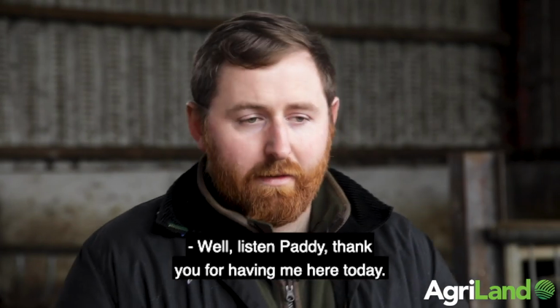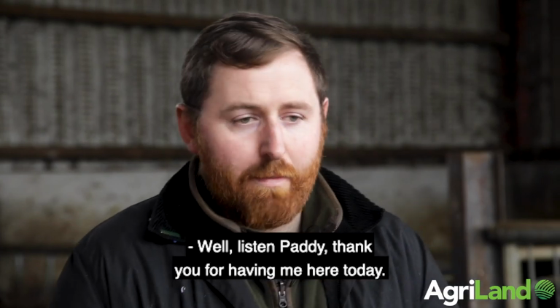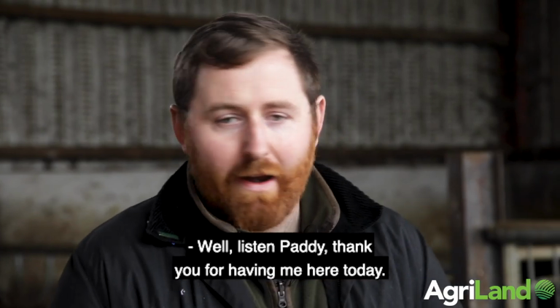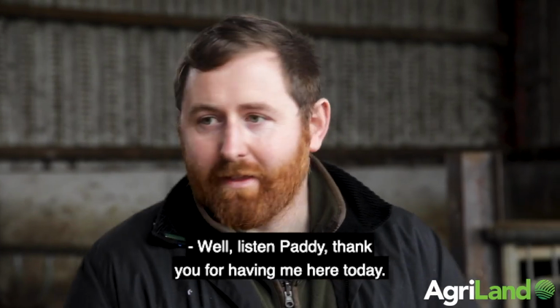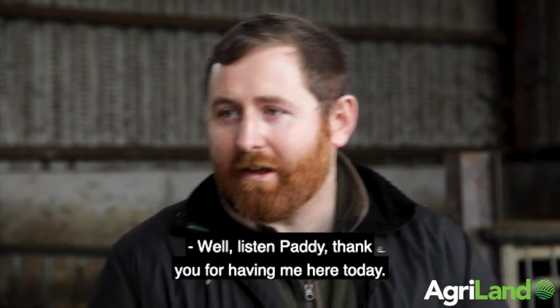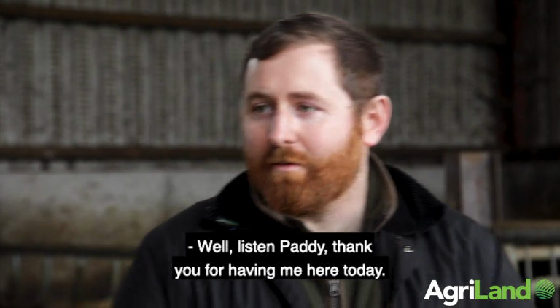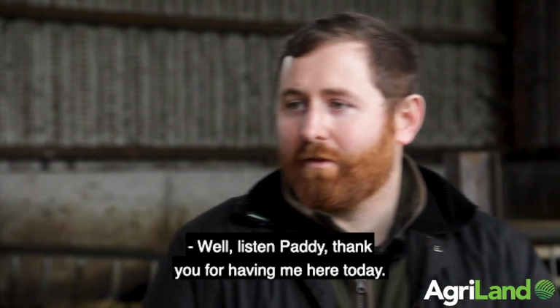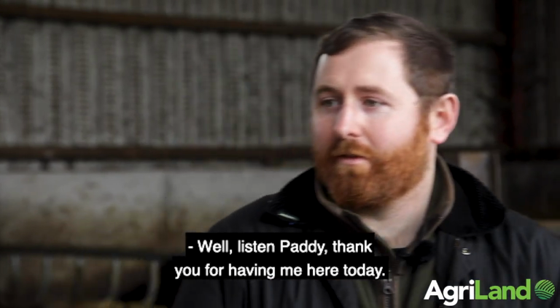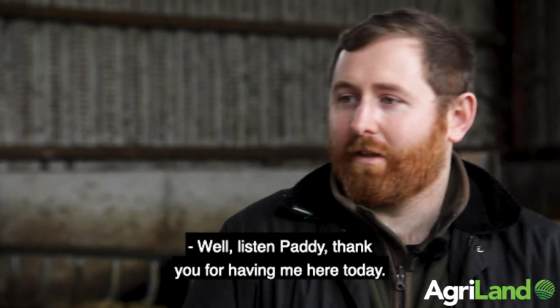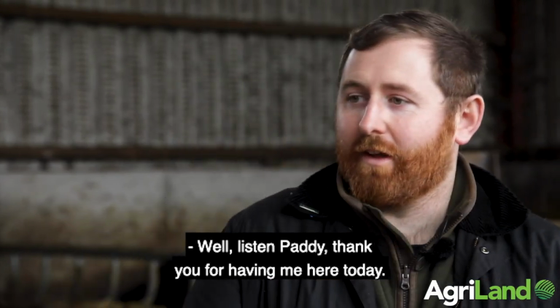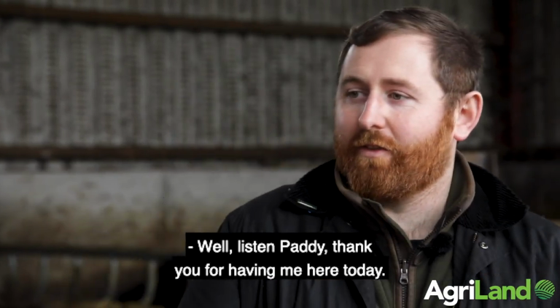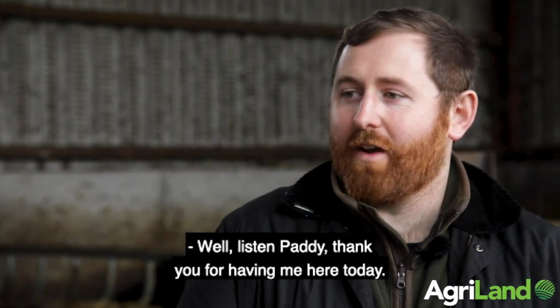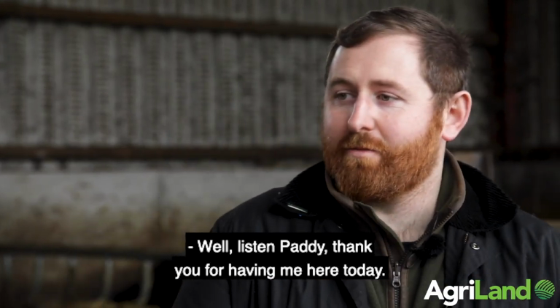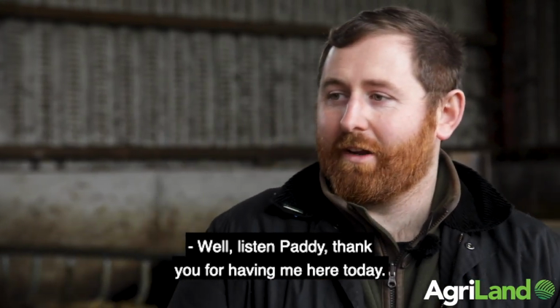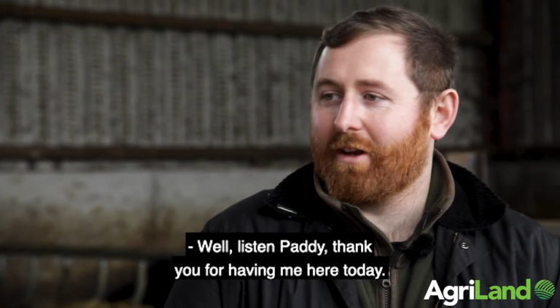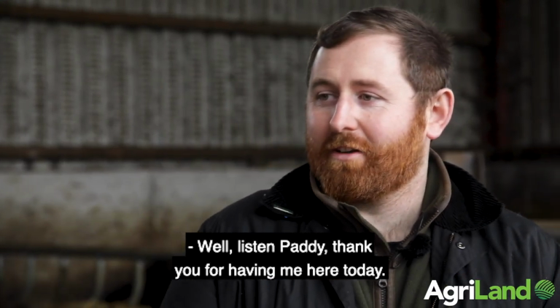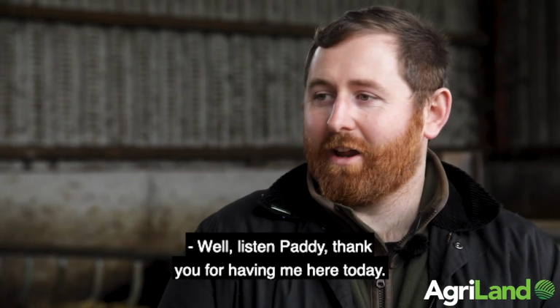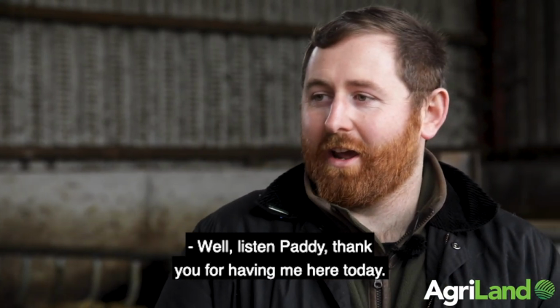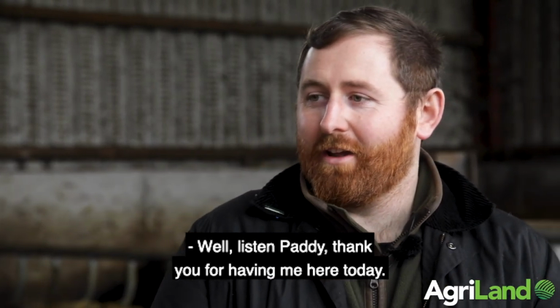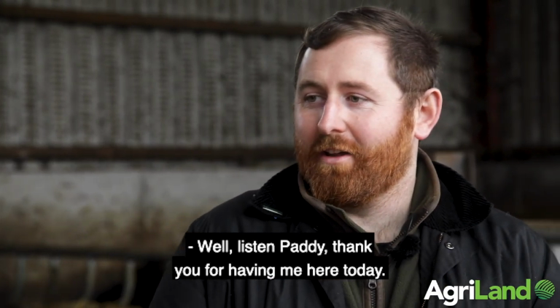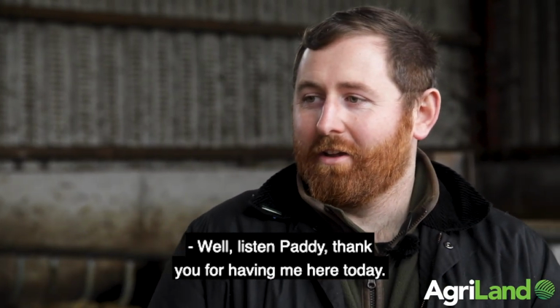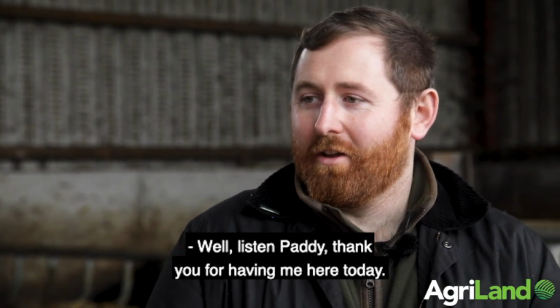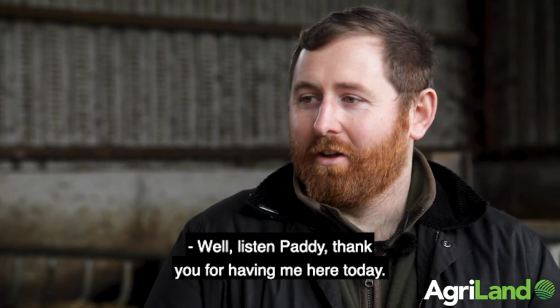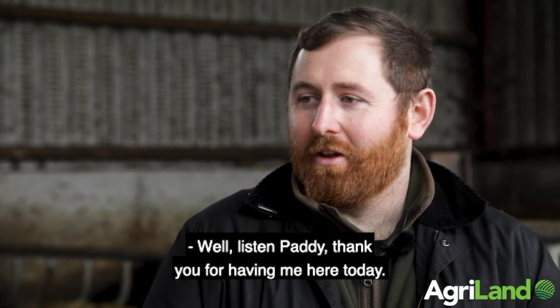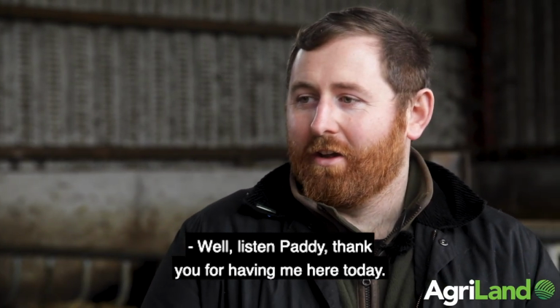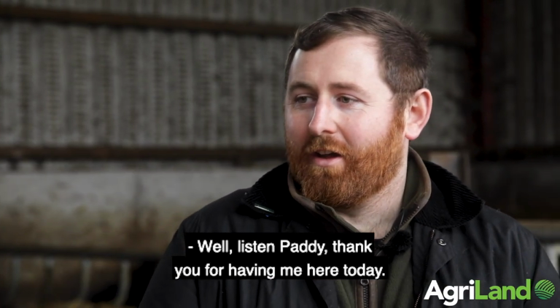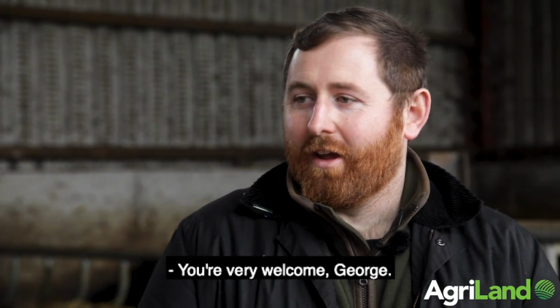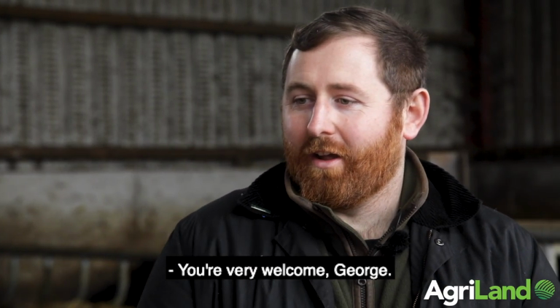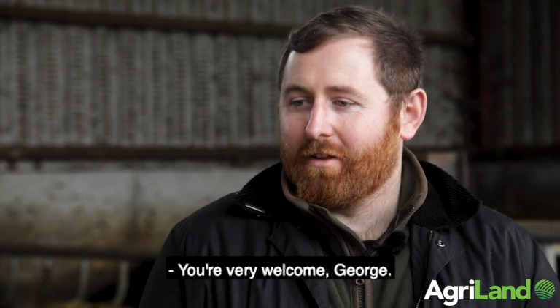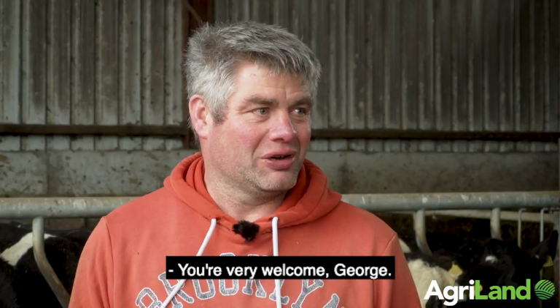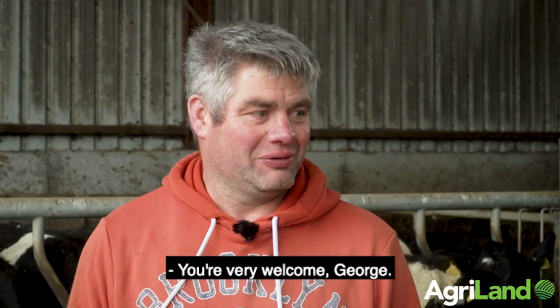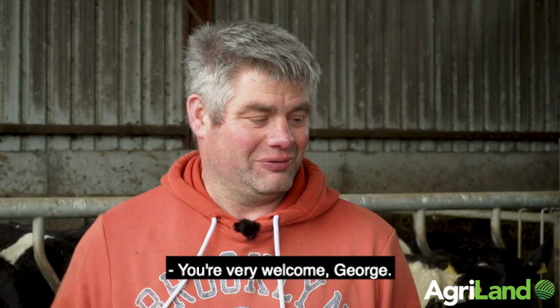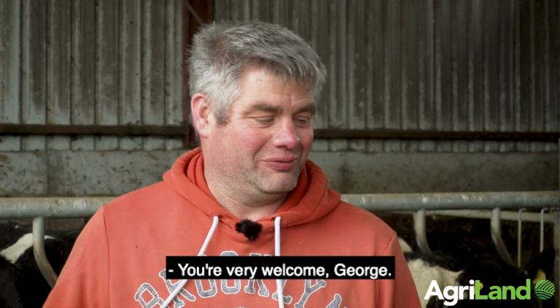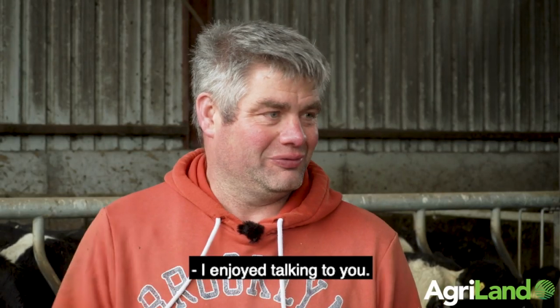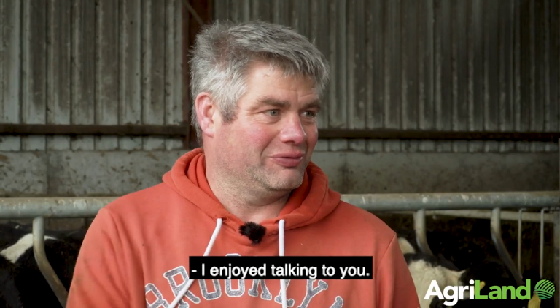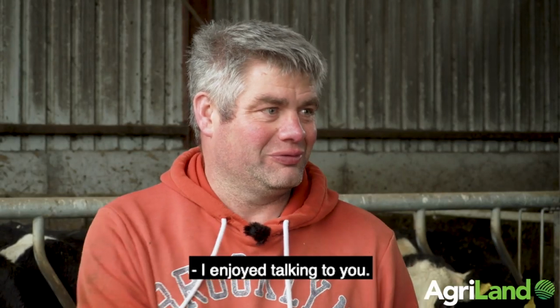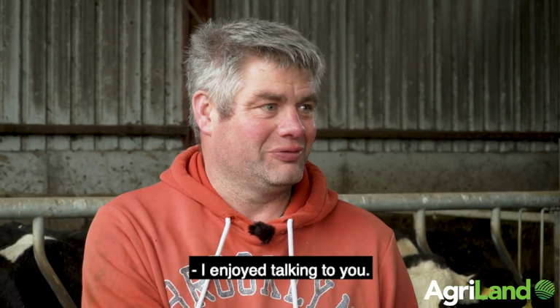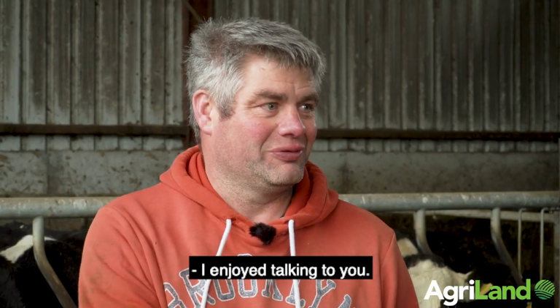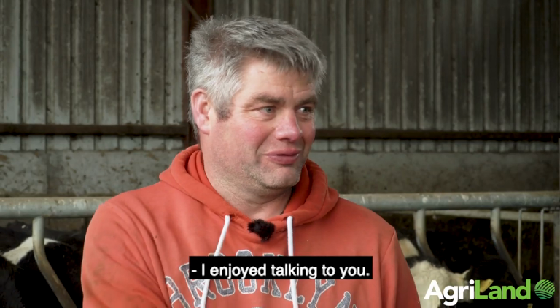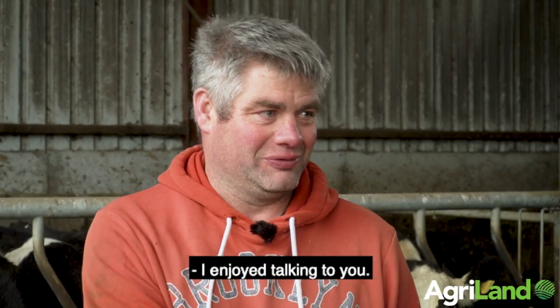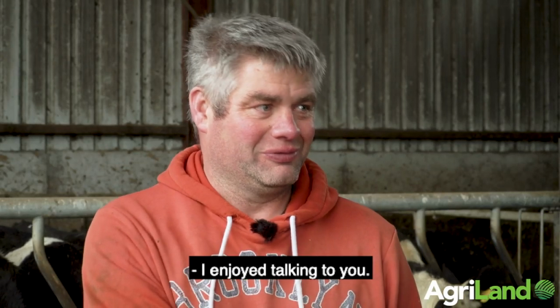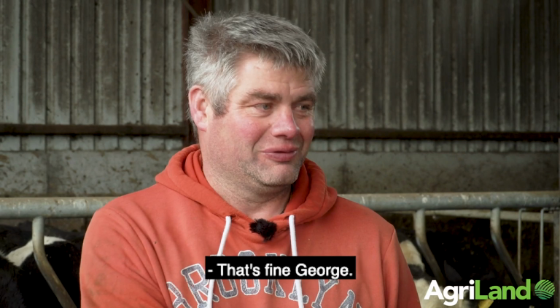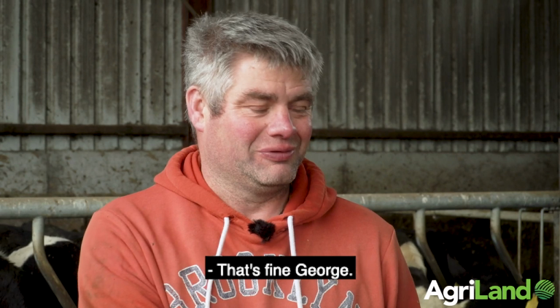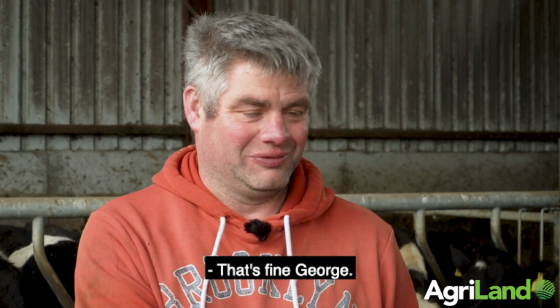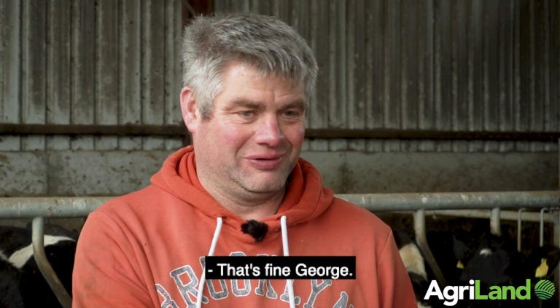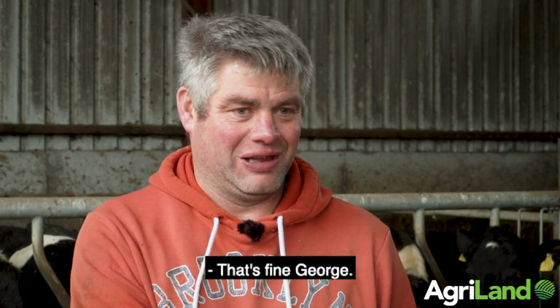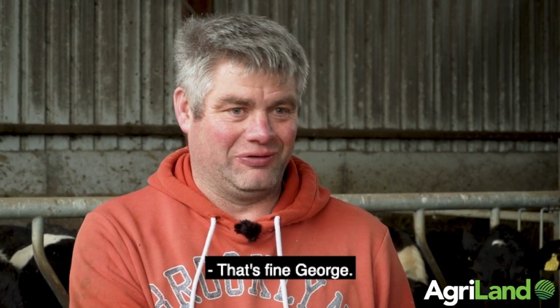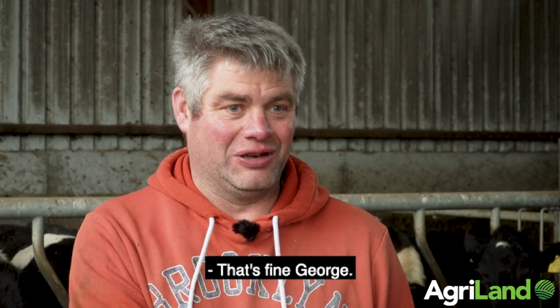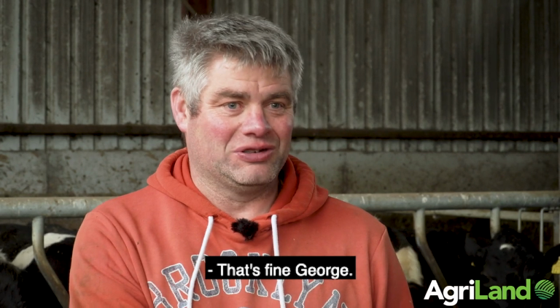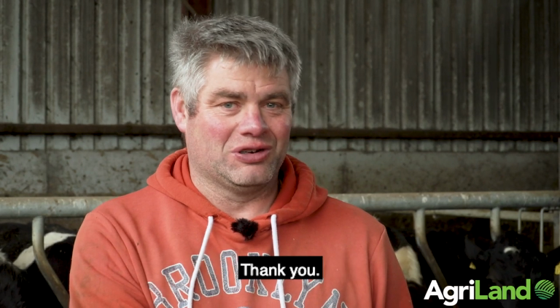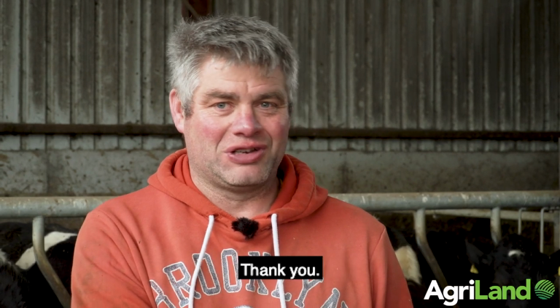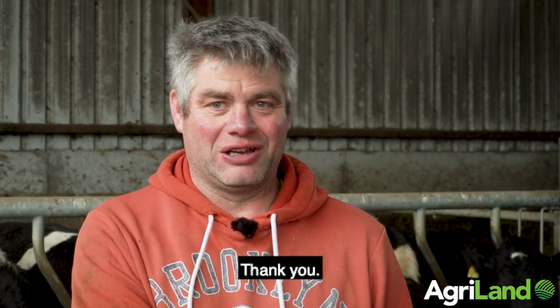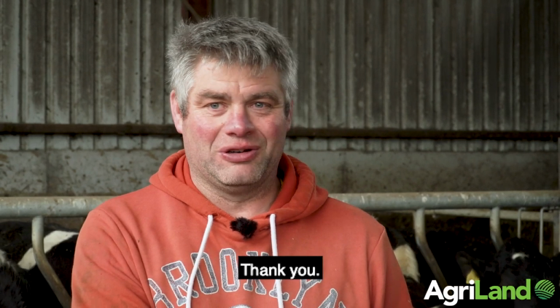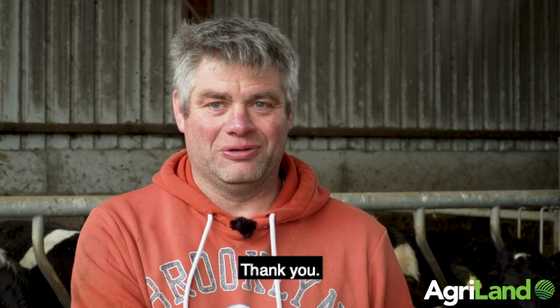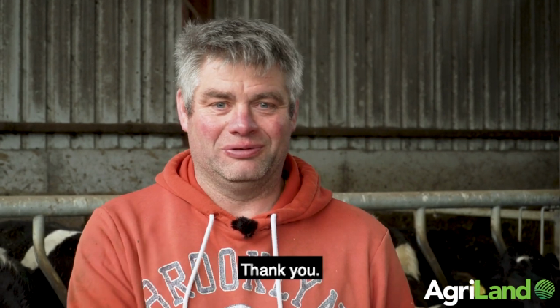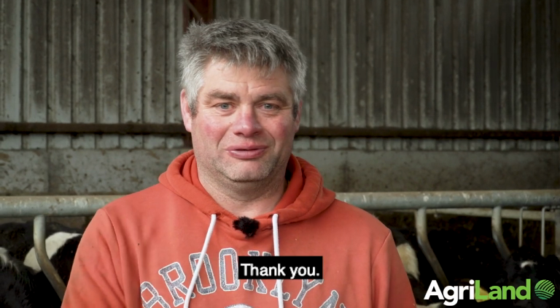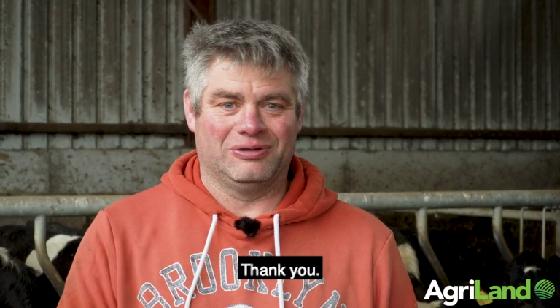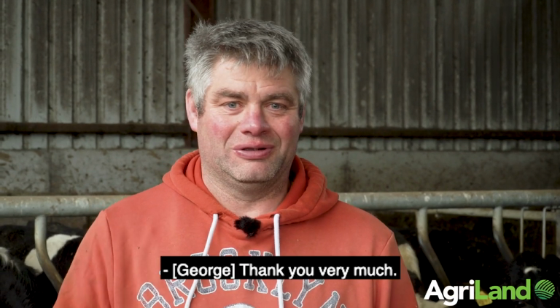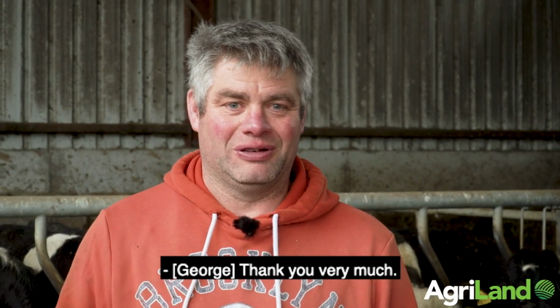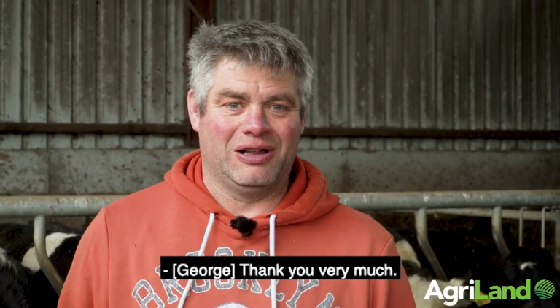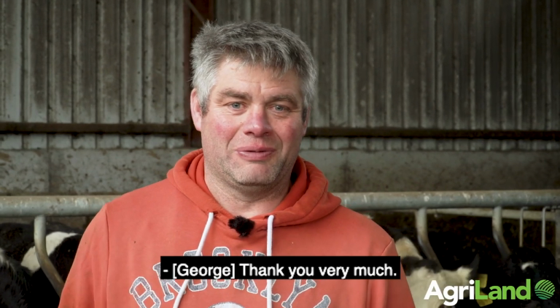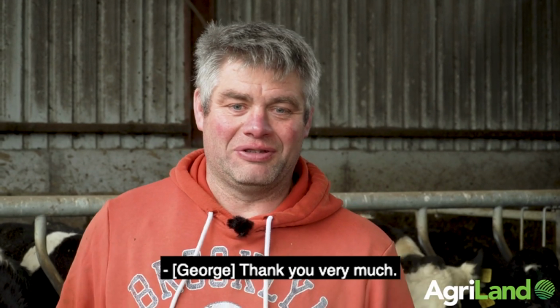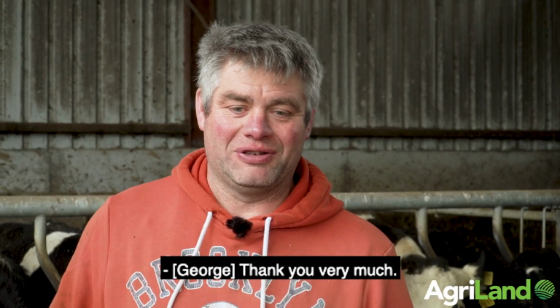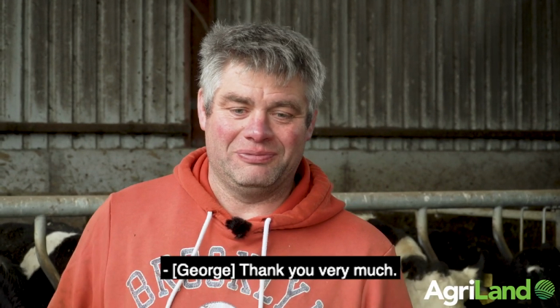Well listen Paddy, thank you for having me here today. You're very welcome — I enjoyed talking to you. Thank you very much. All the best to you.